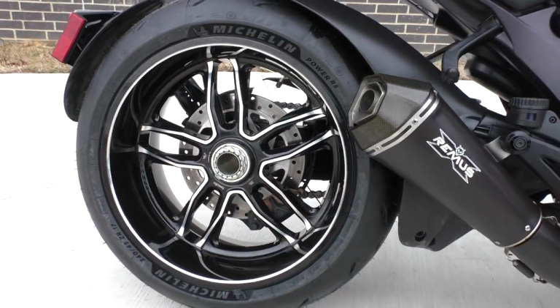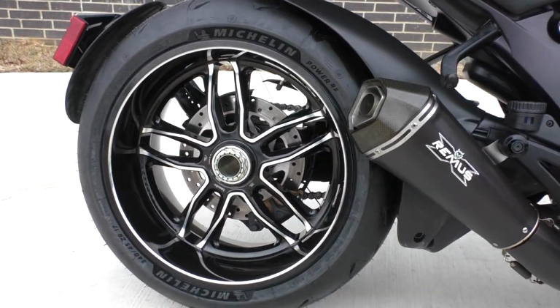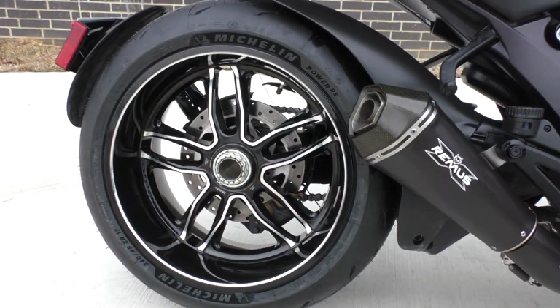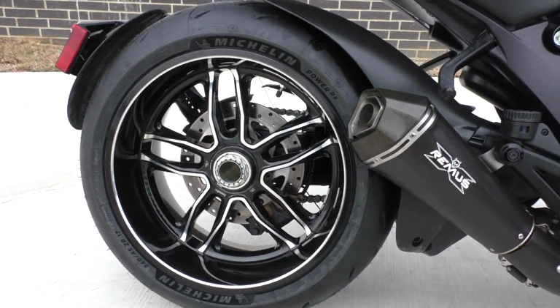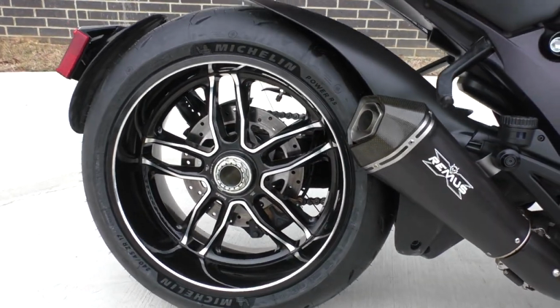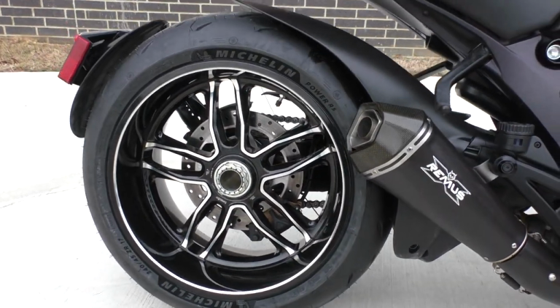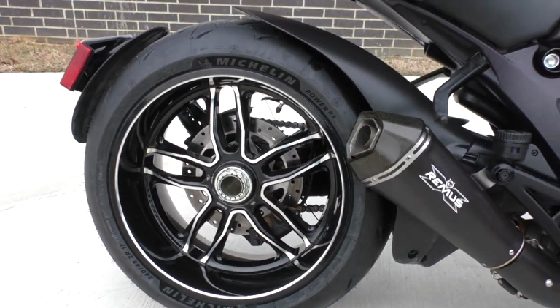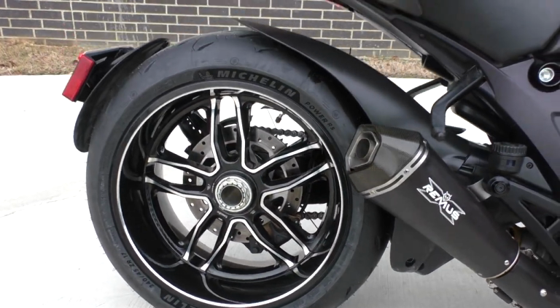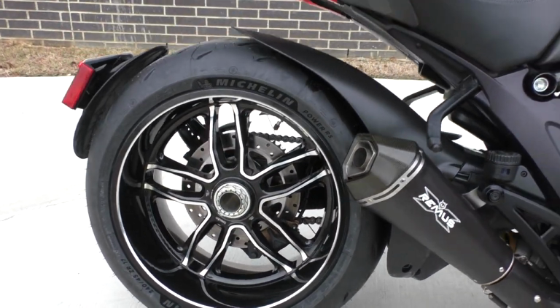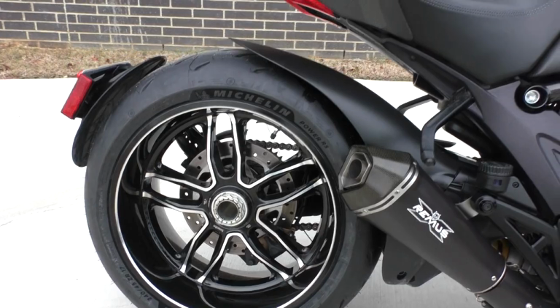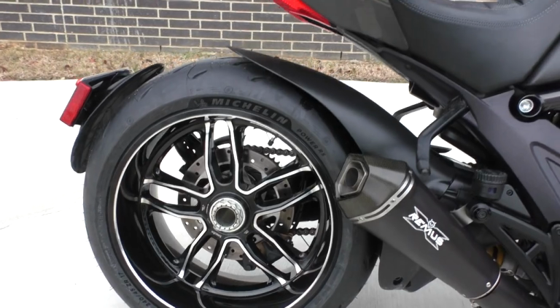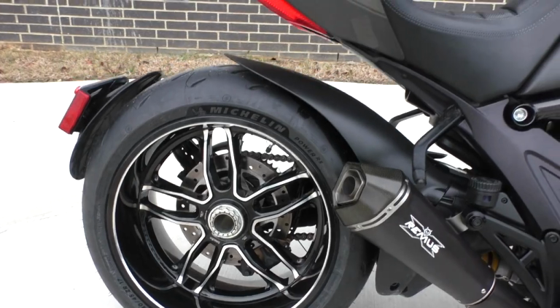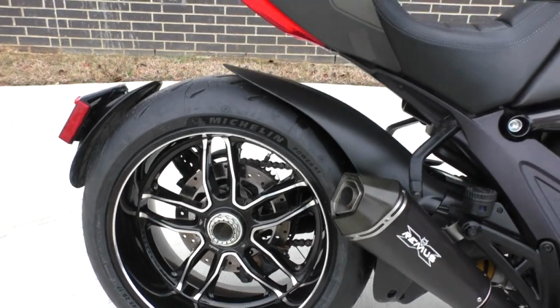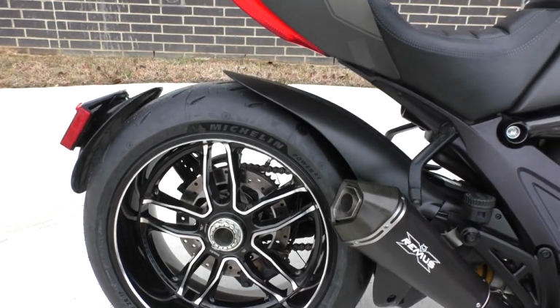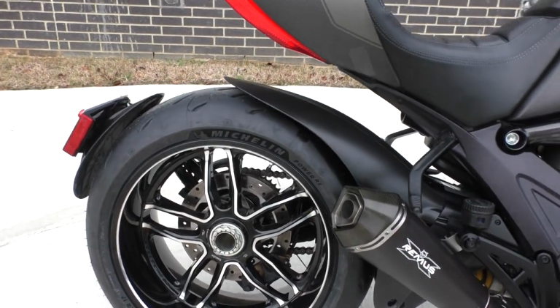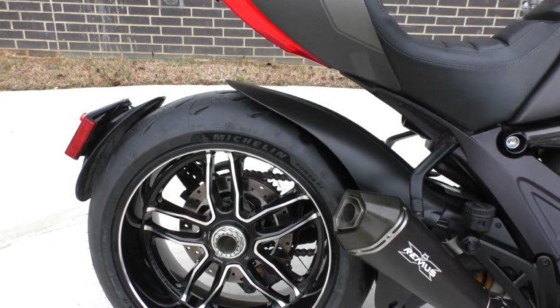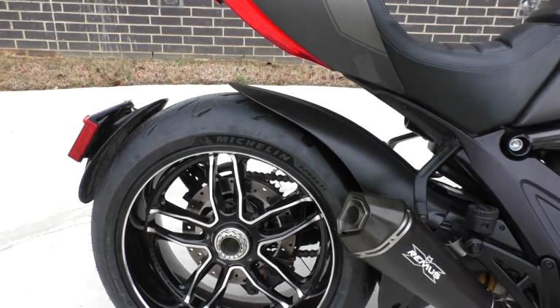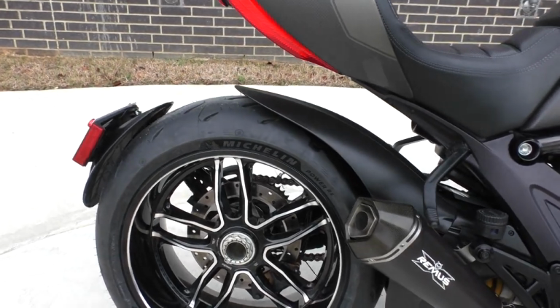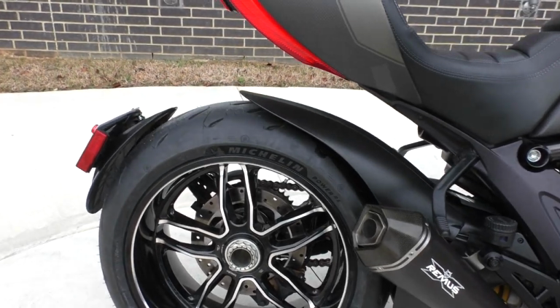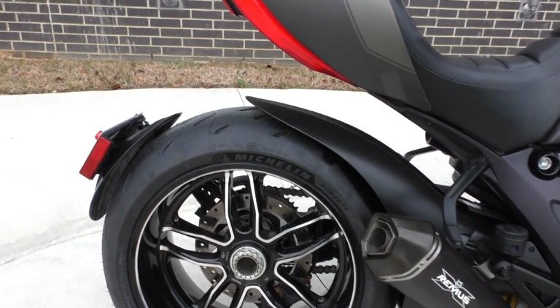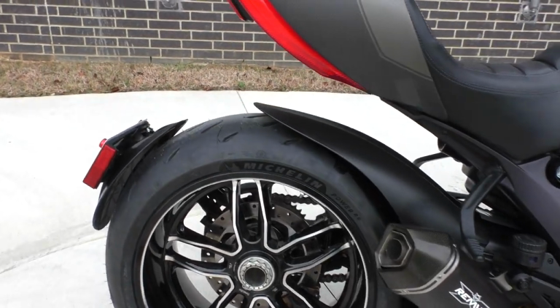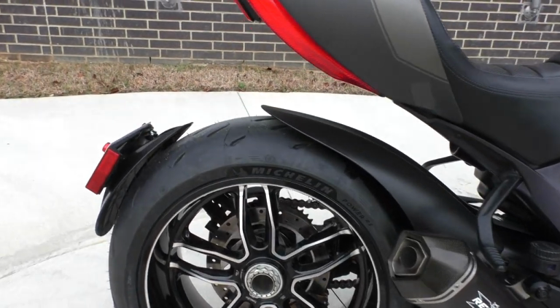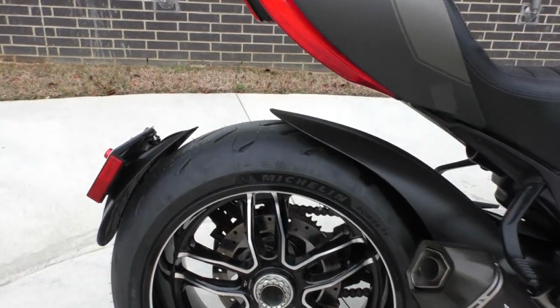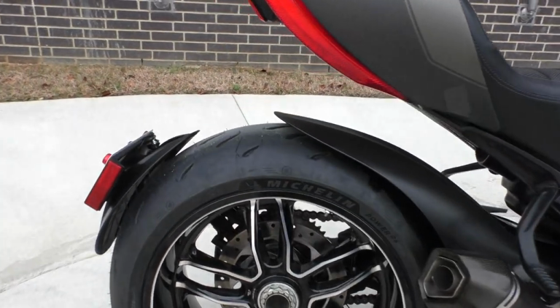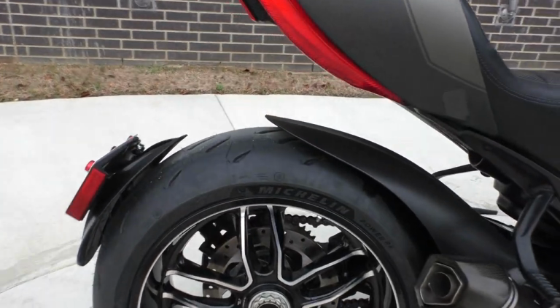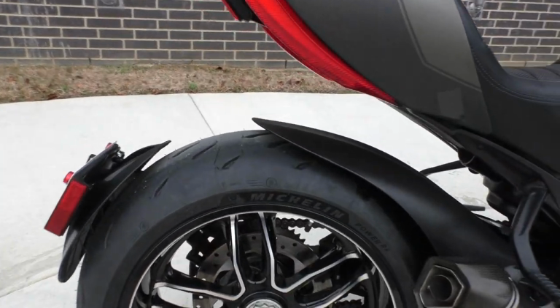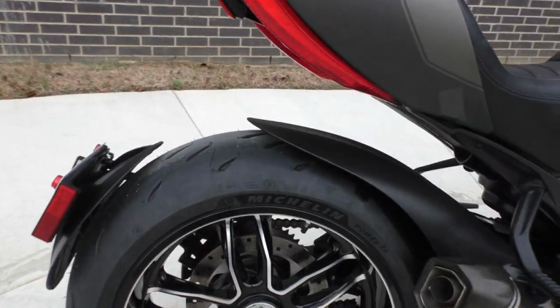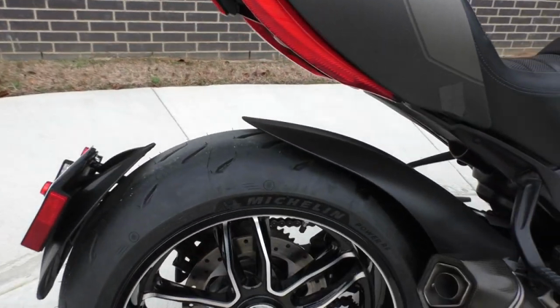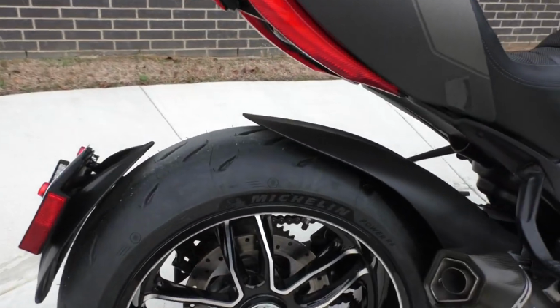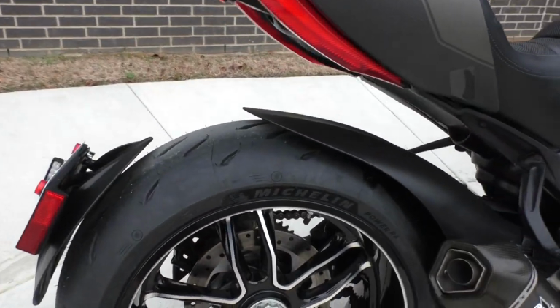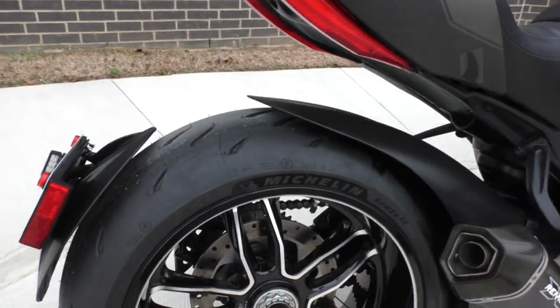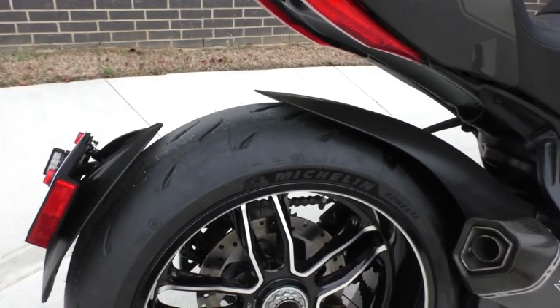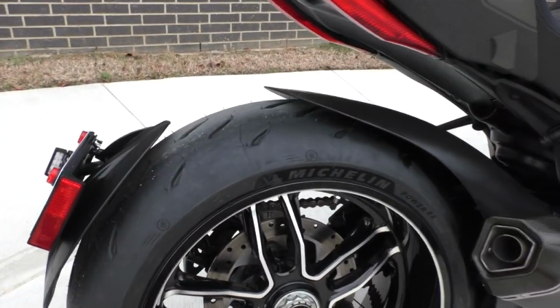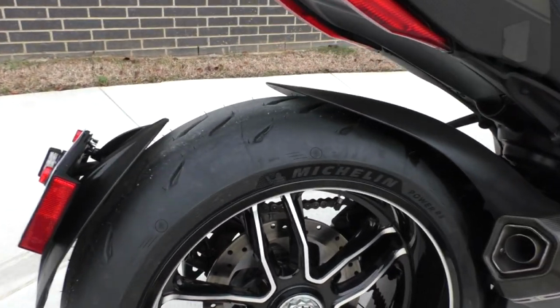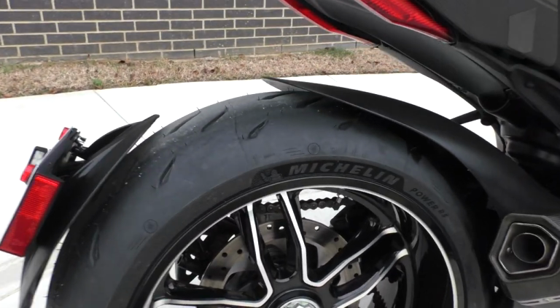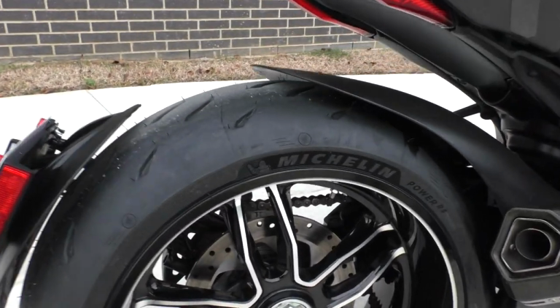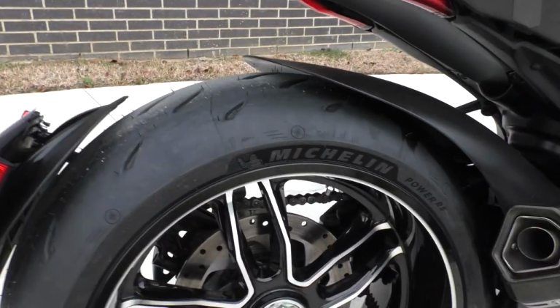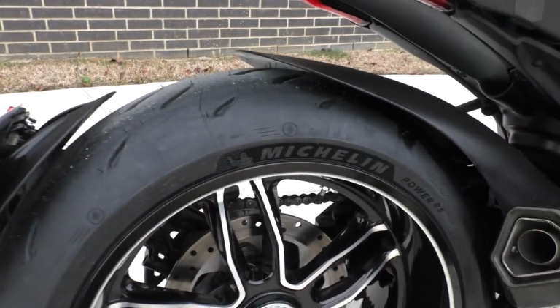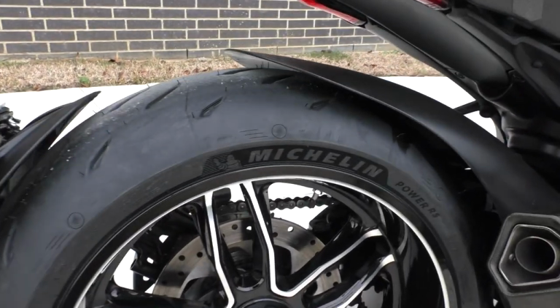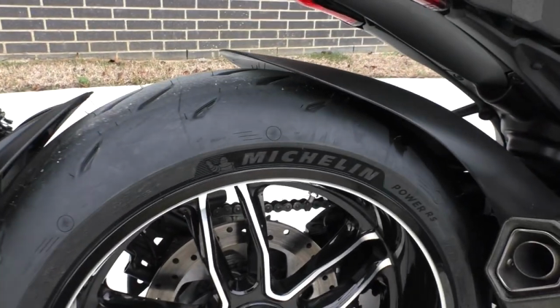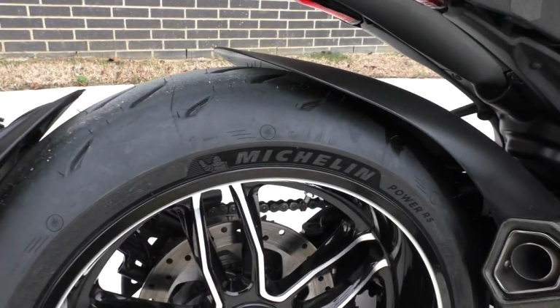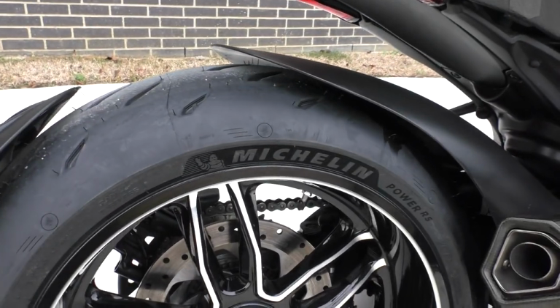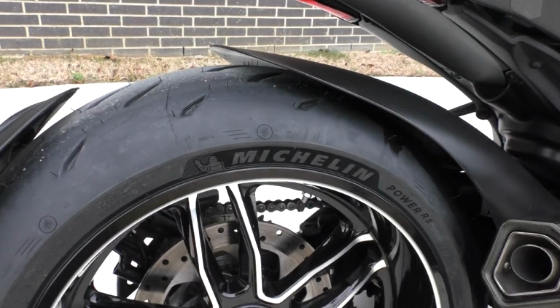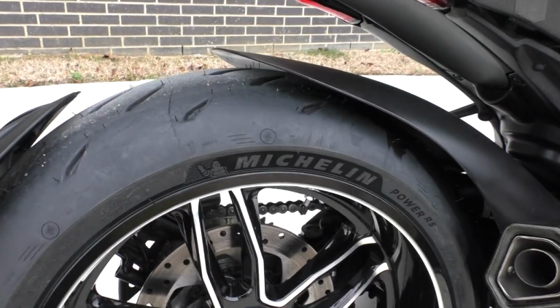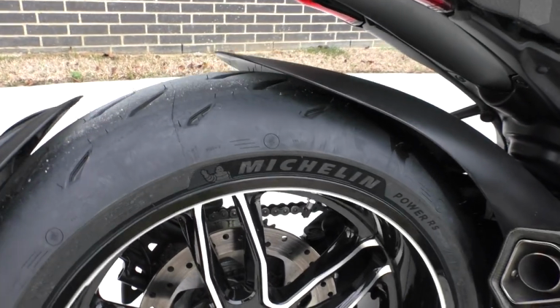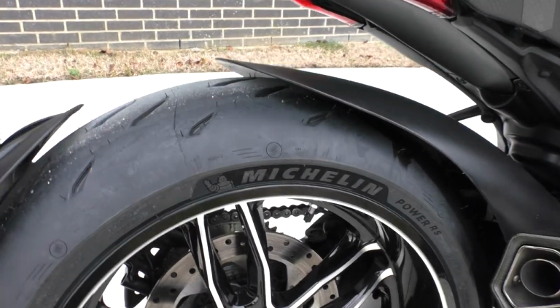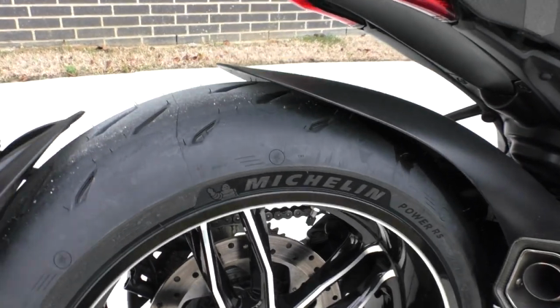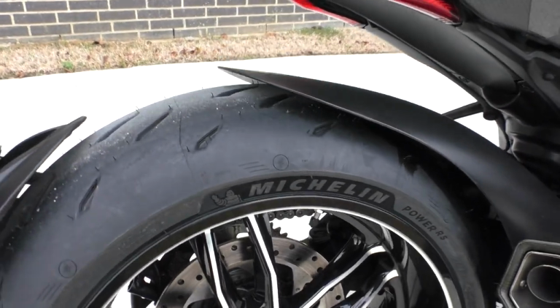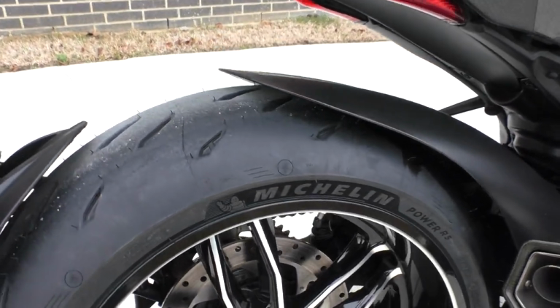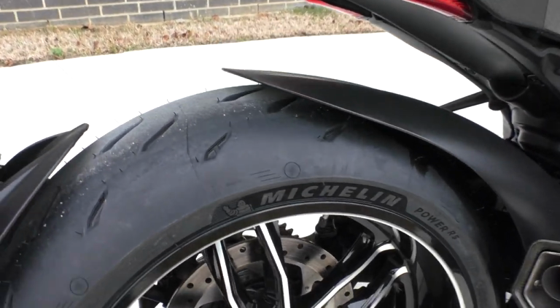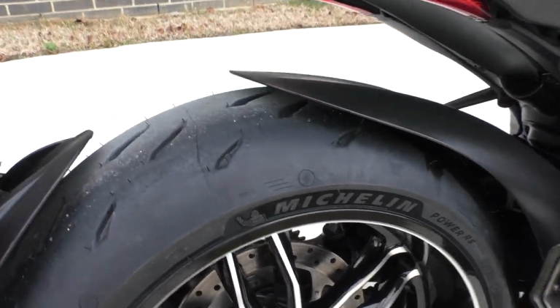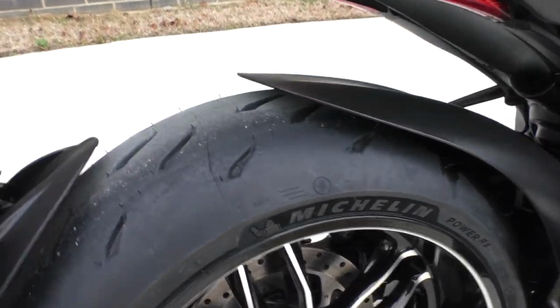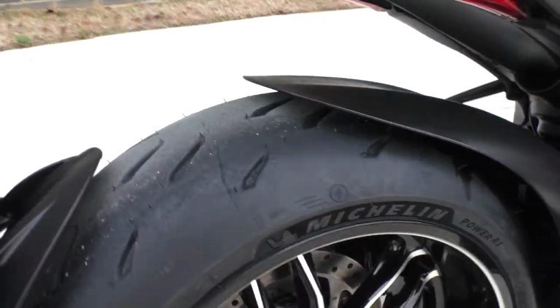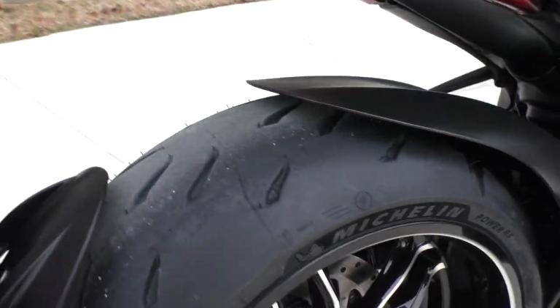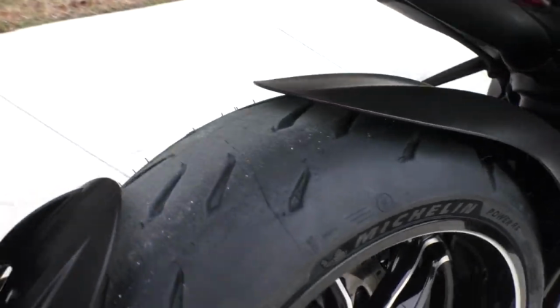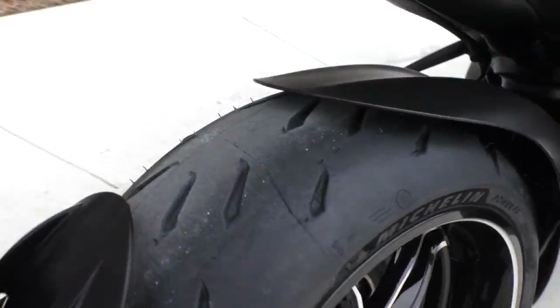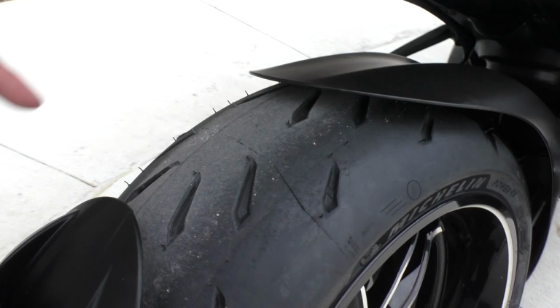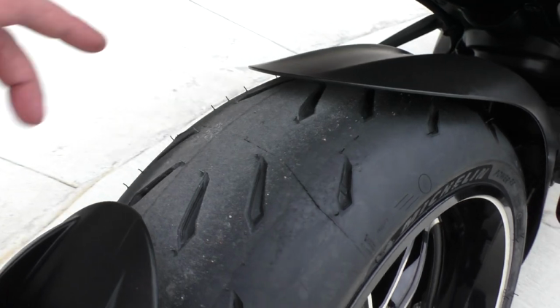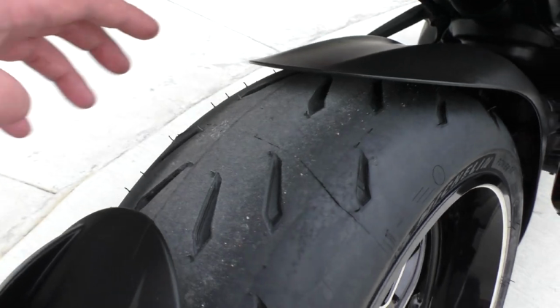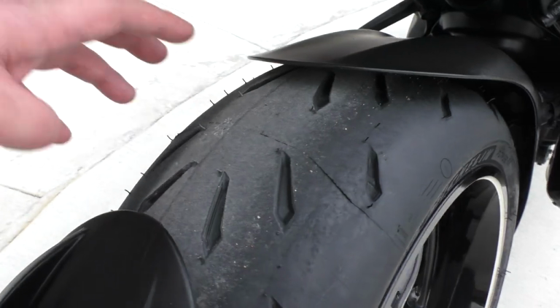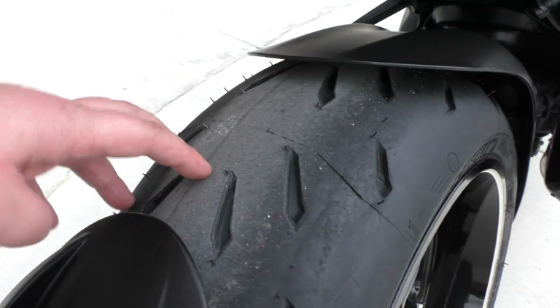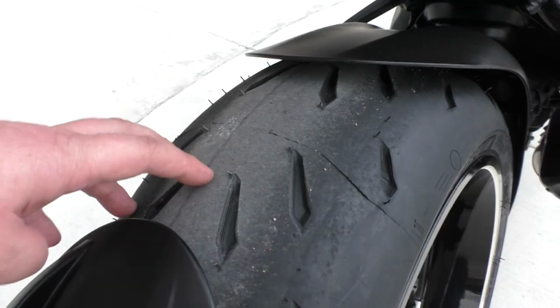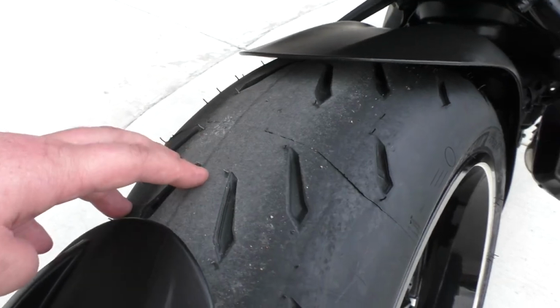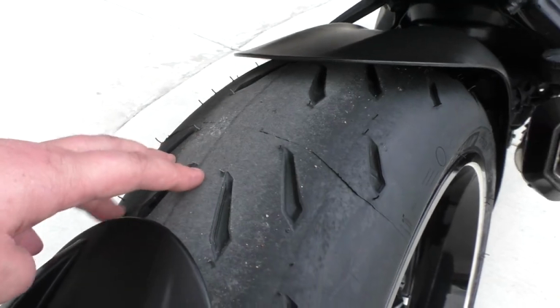It's got the single-sided swing arm and brand new Michelin Power RS tires front and rear.